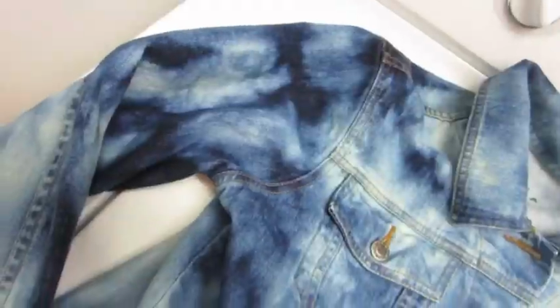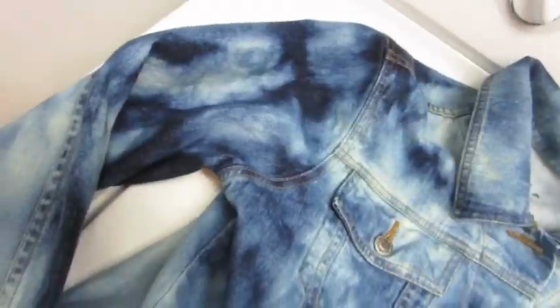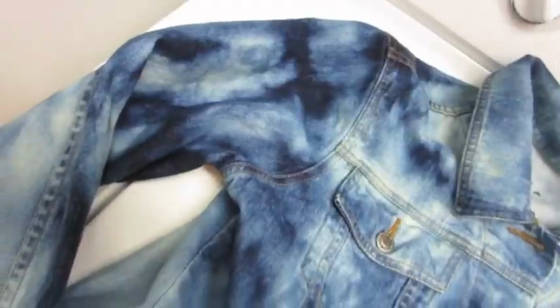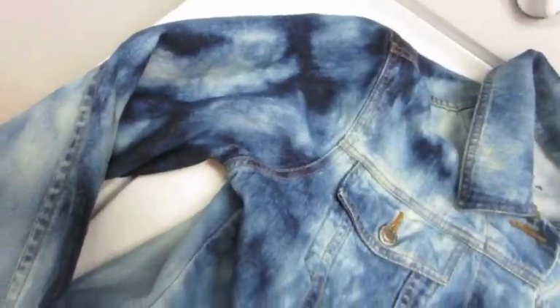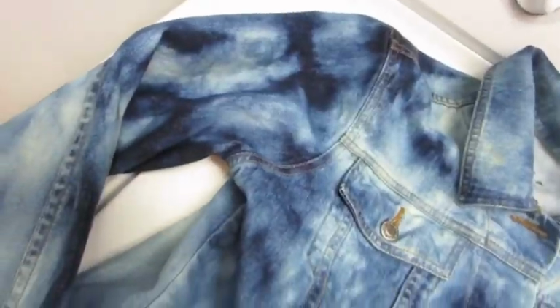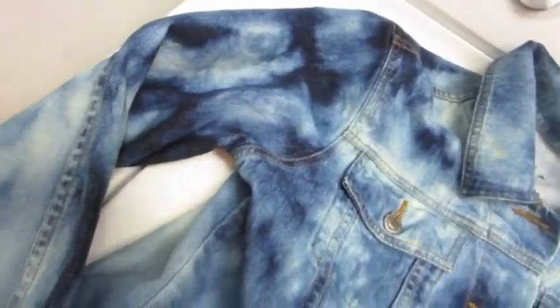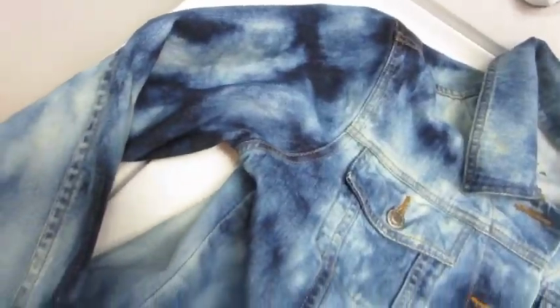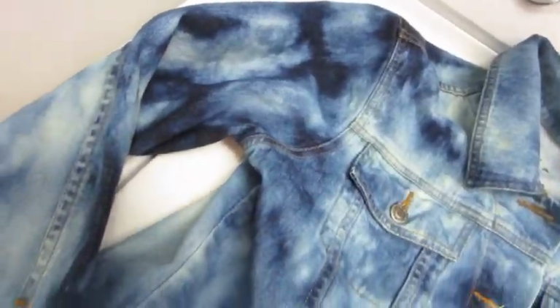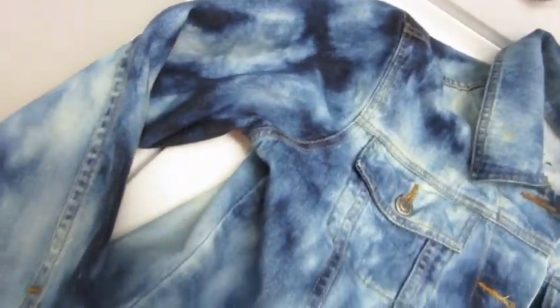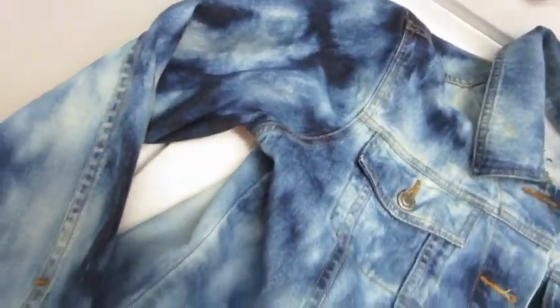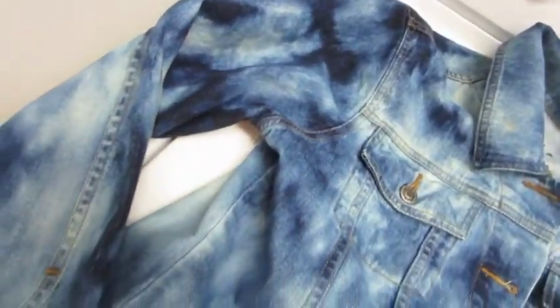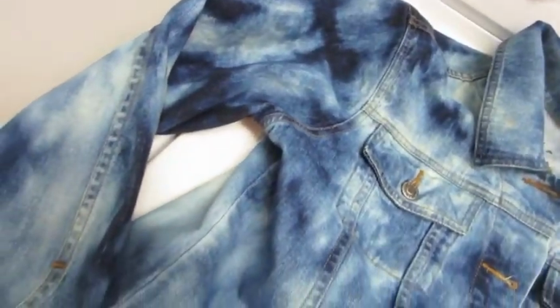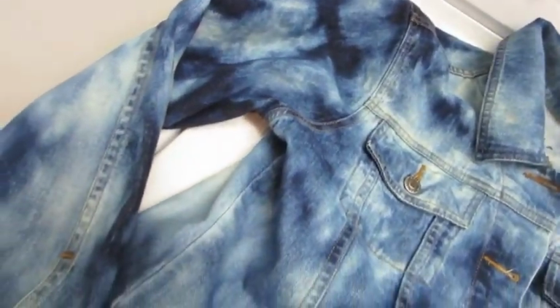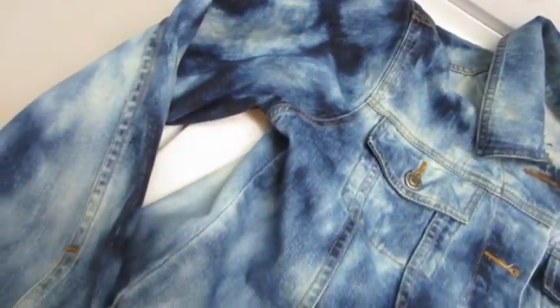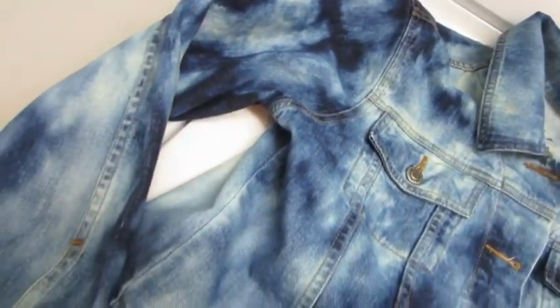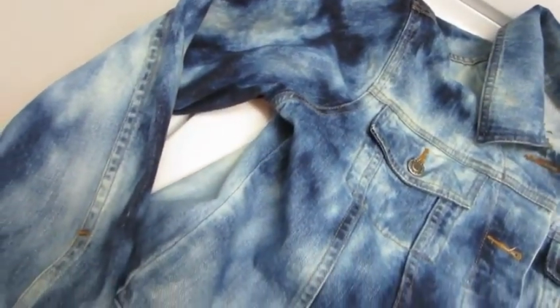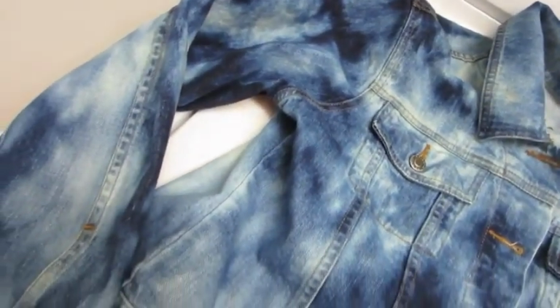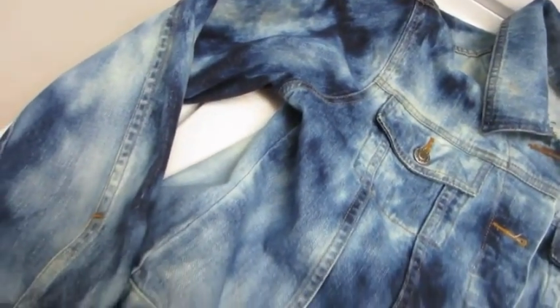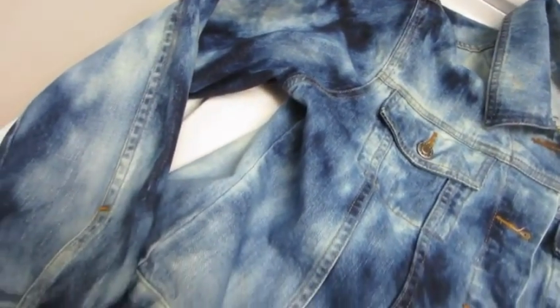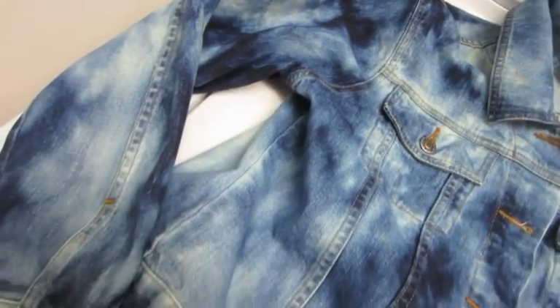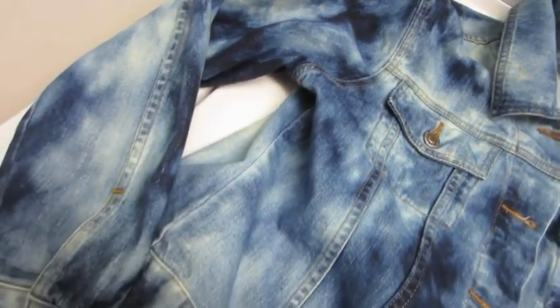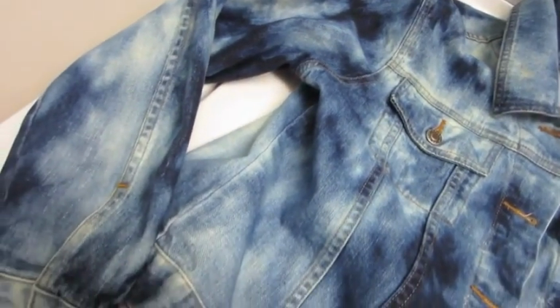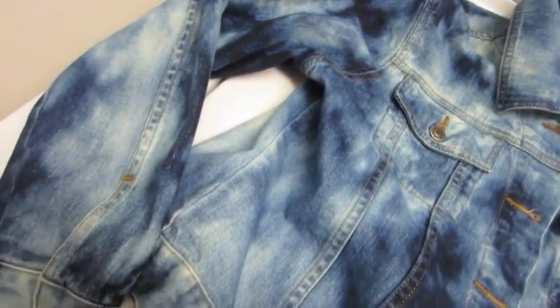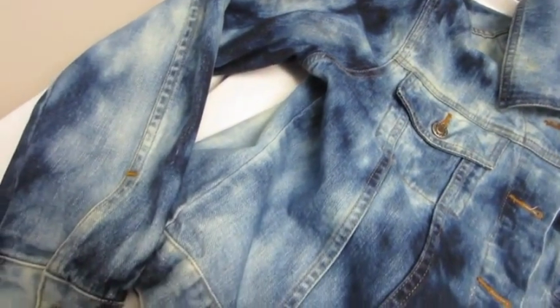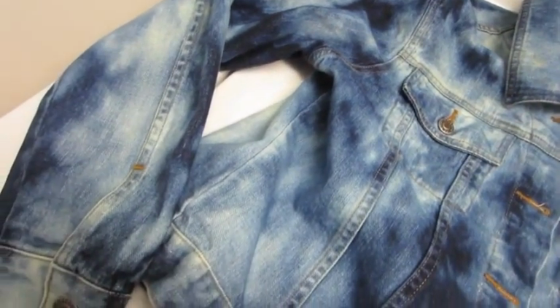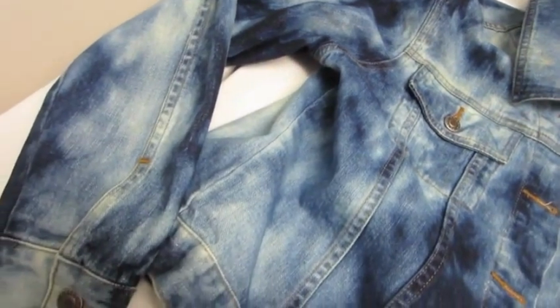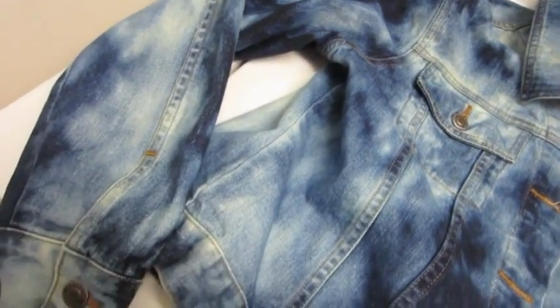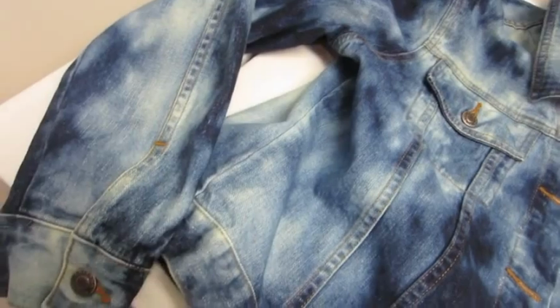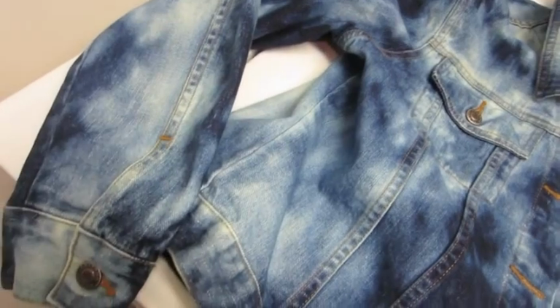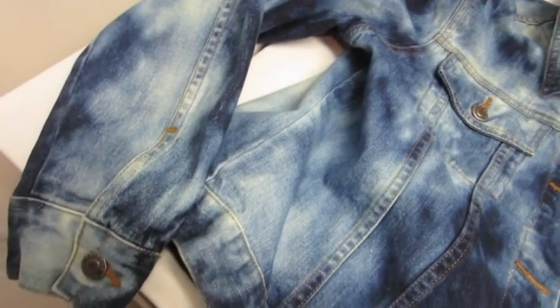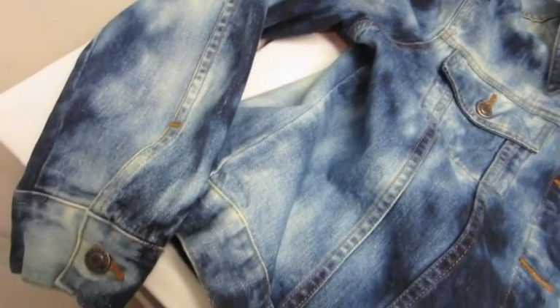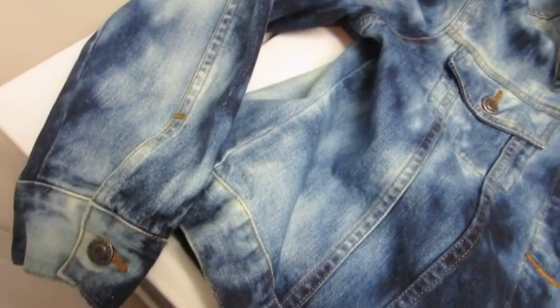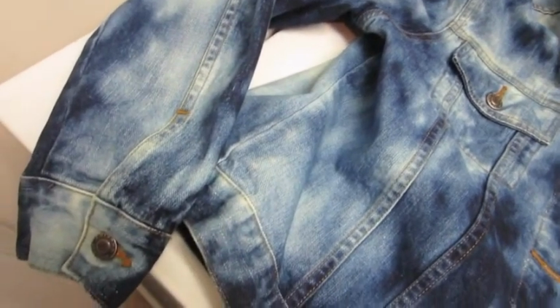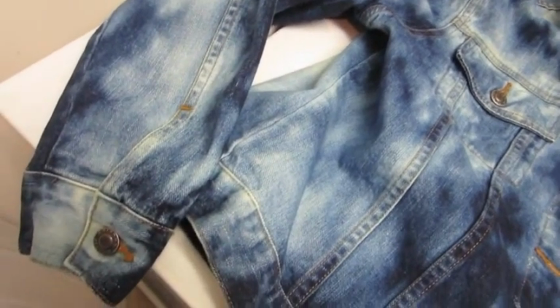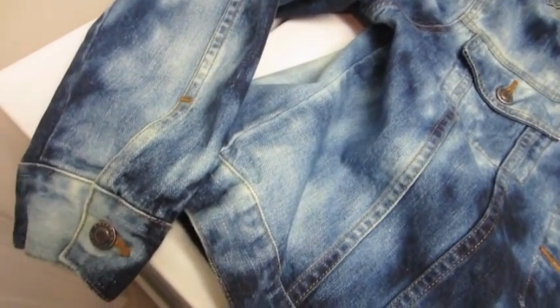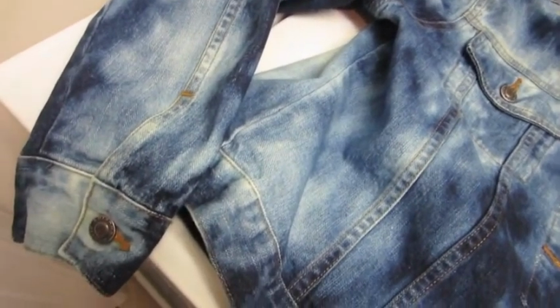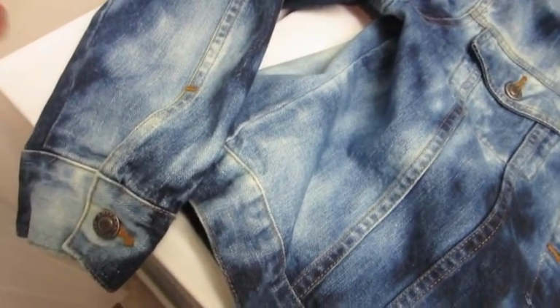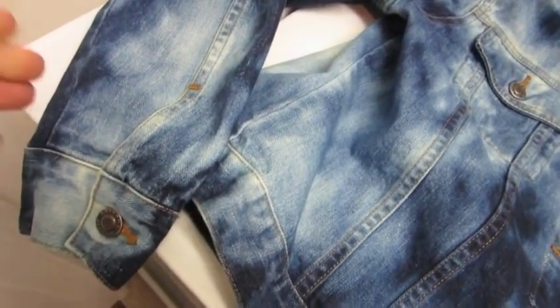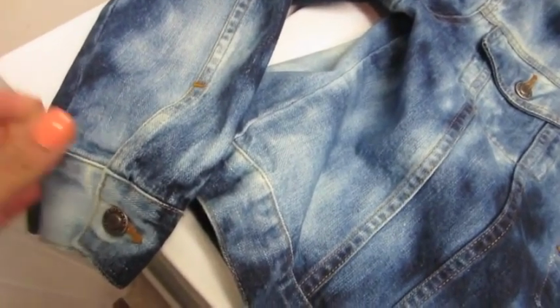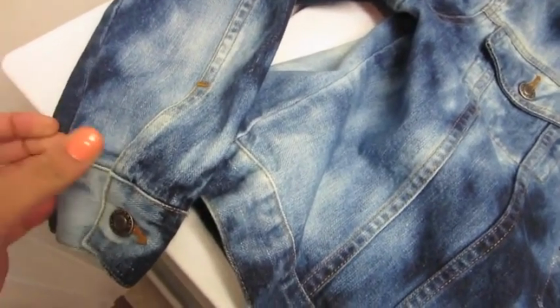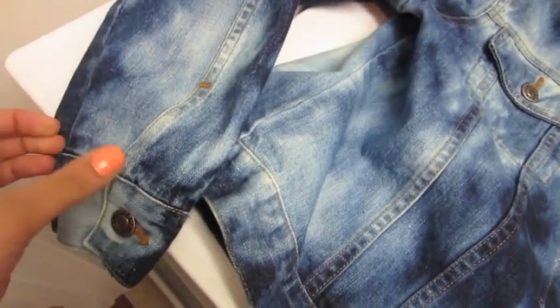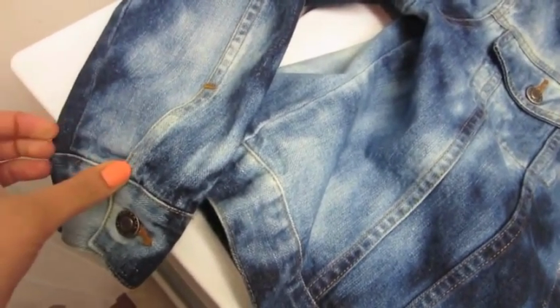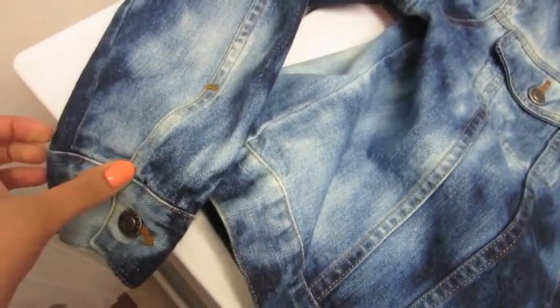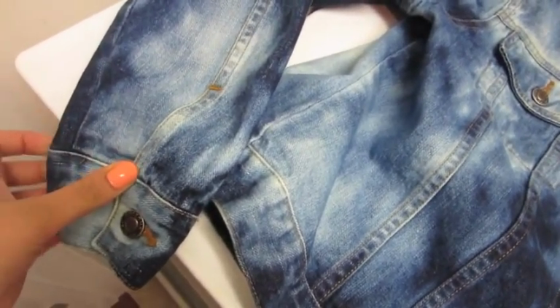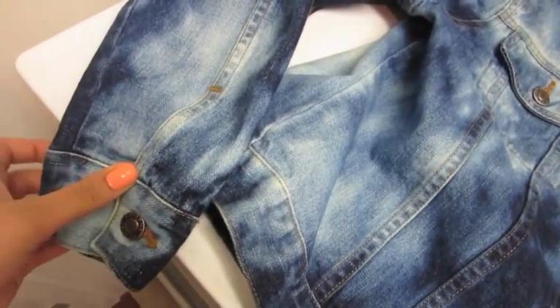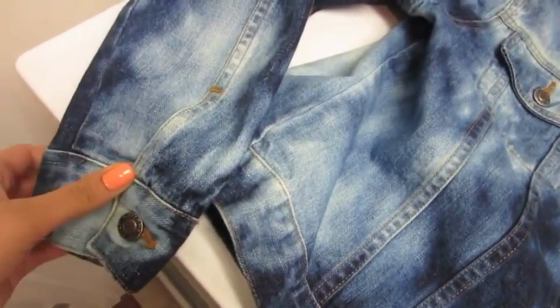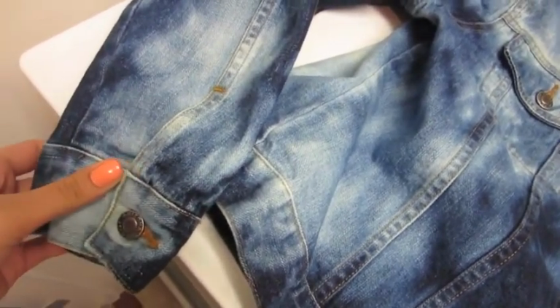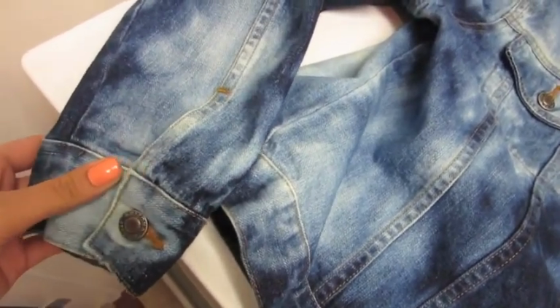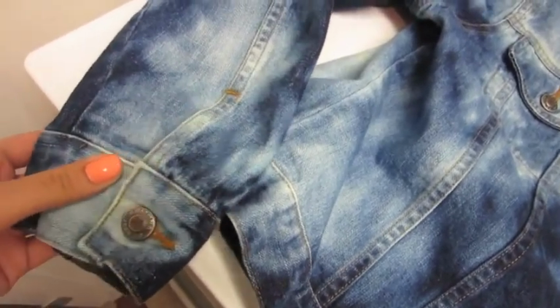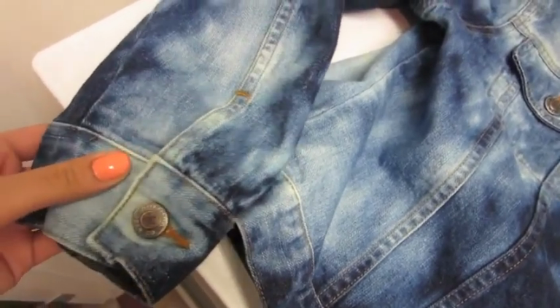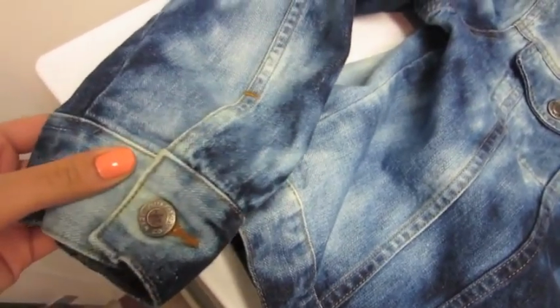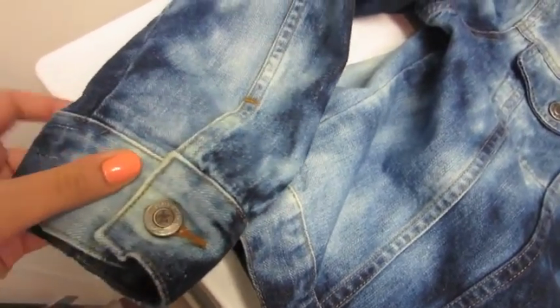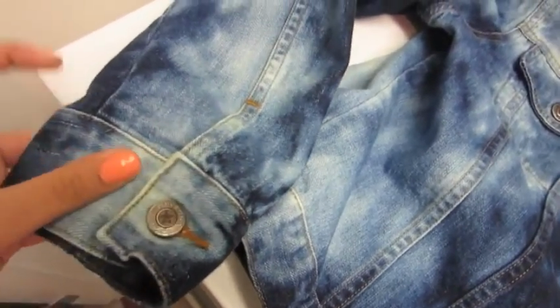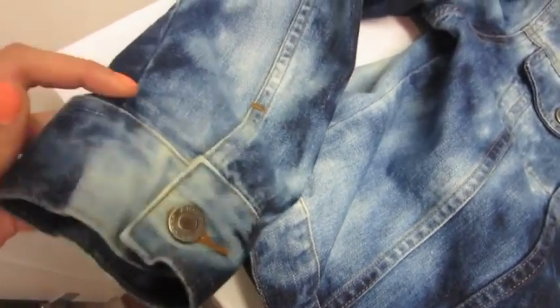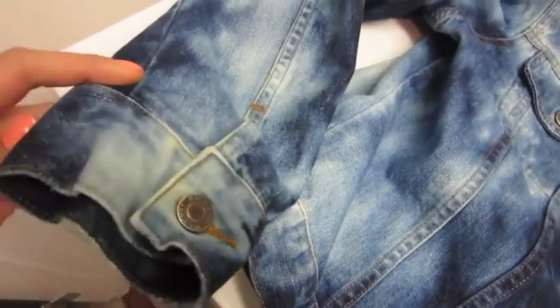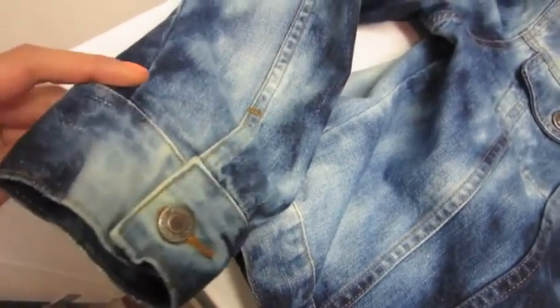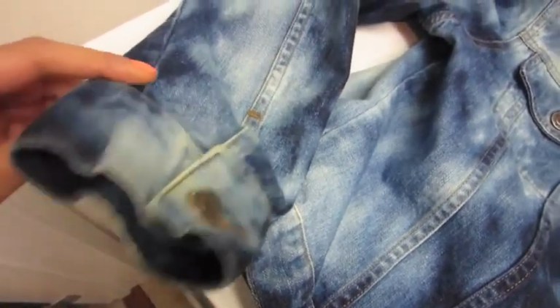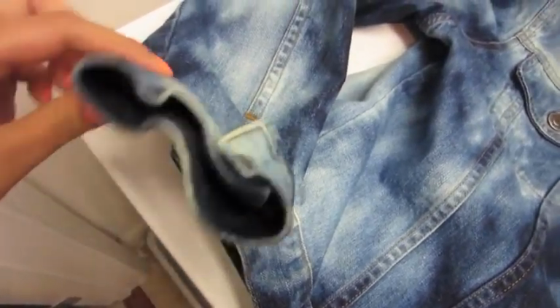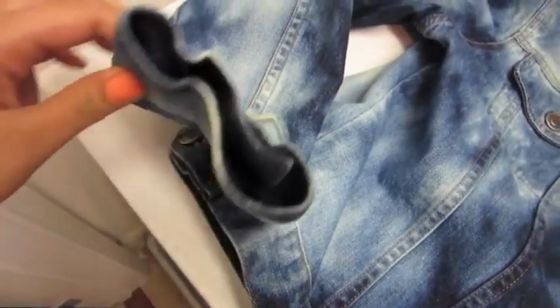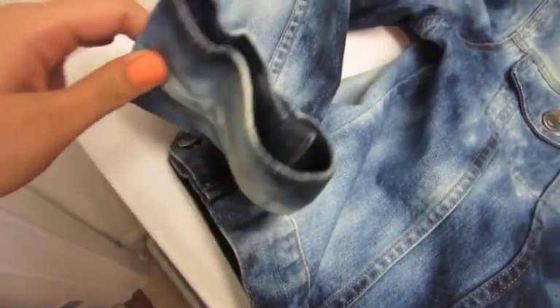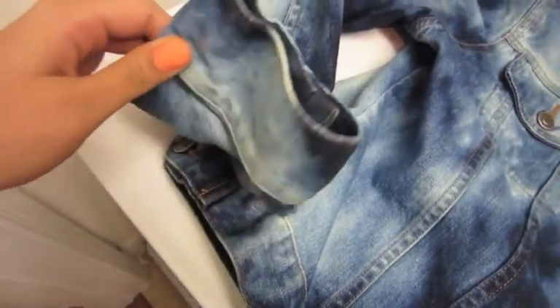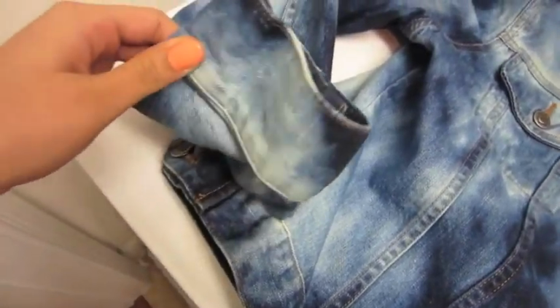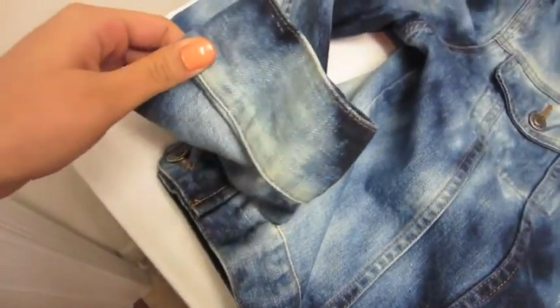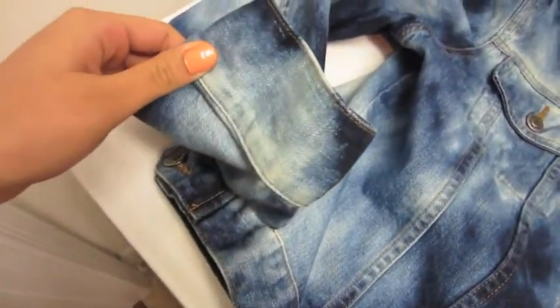I love how unique this technique makes the jacket look. I think it looks so cool and I cannot wait to rock this.